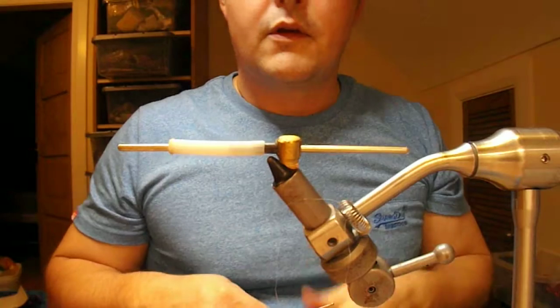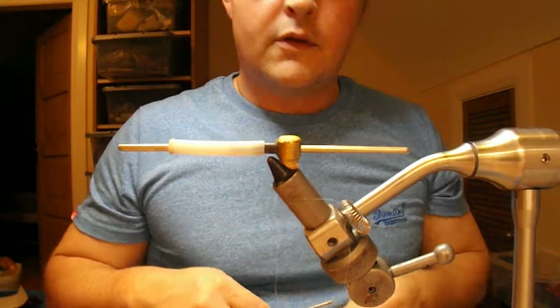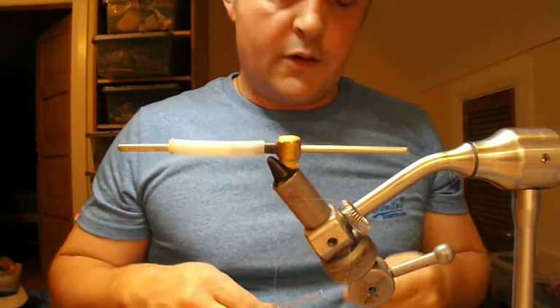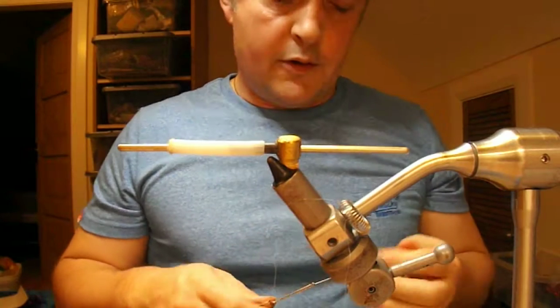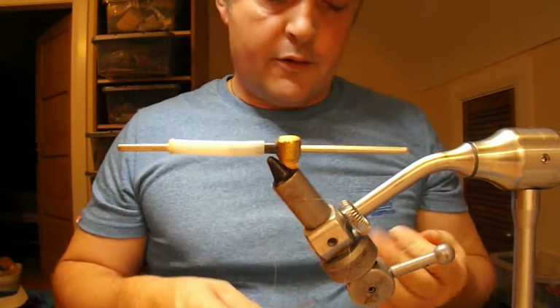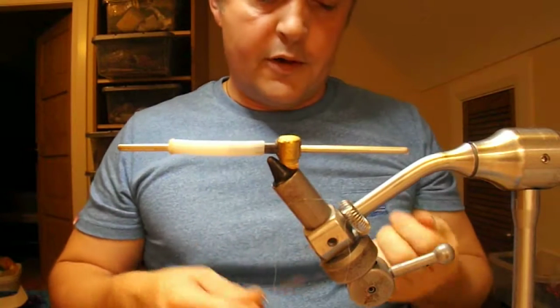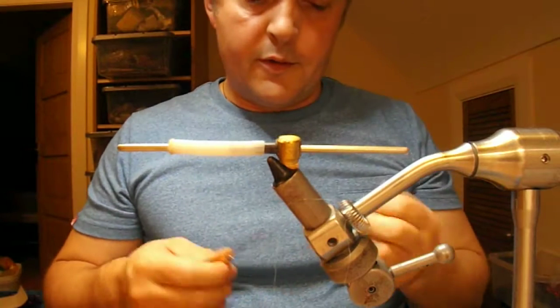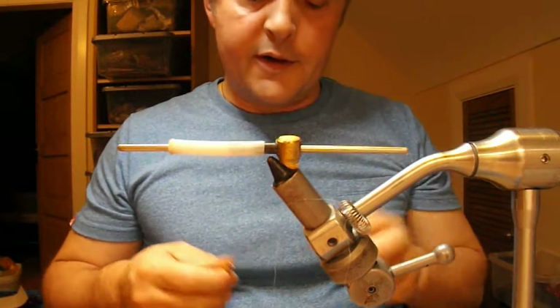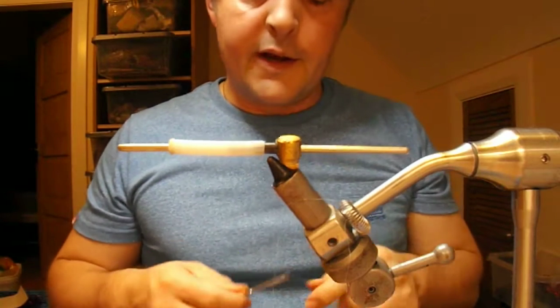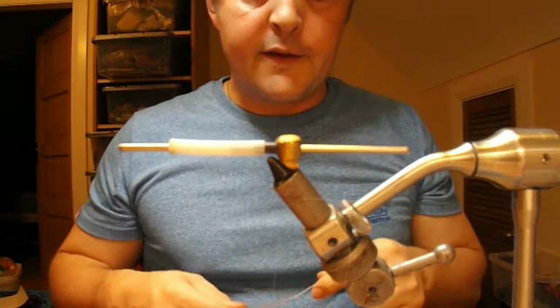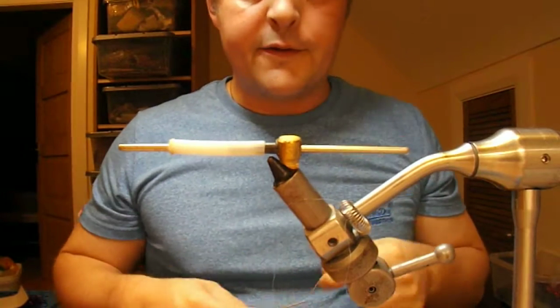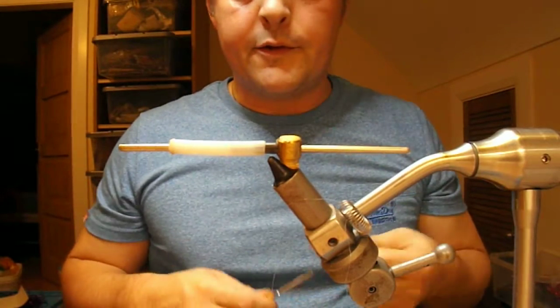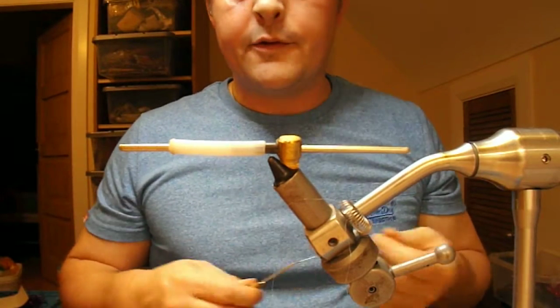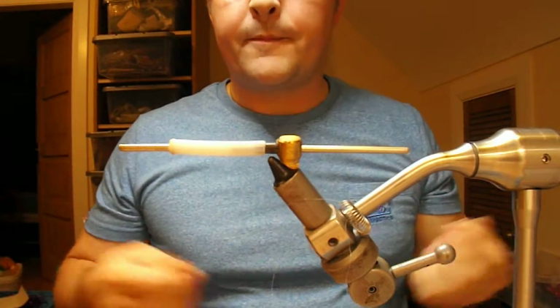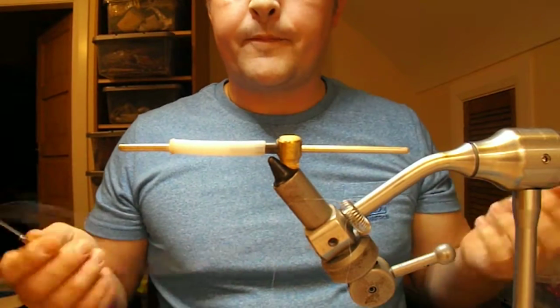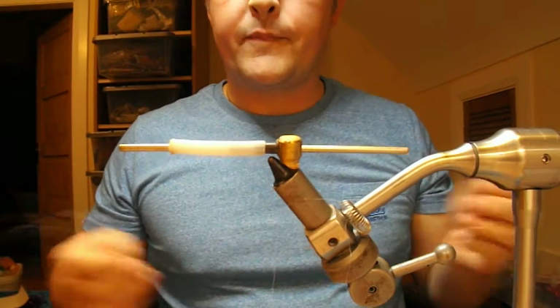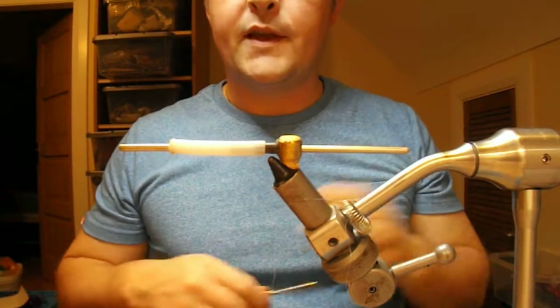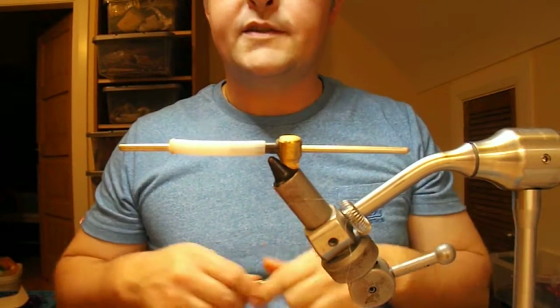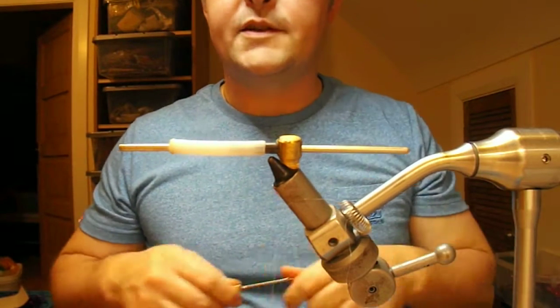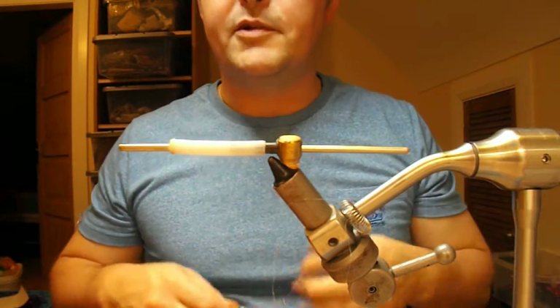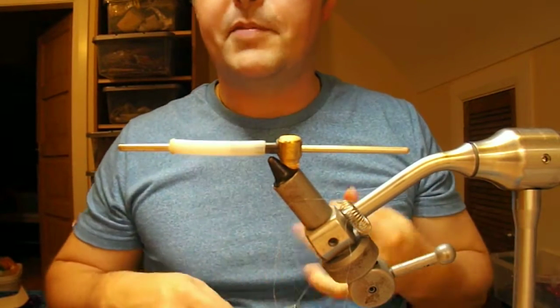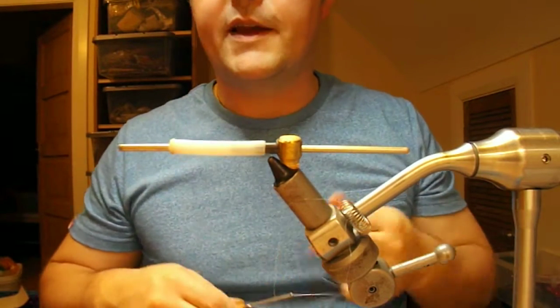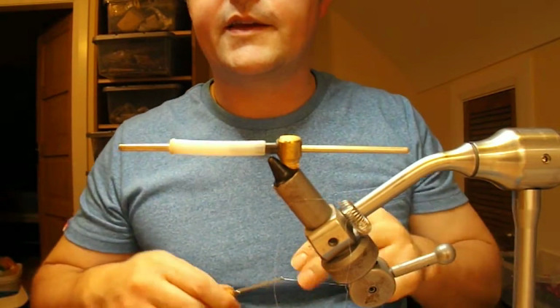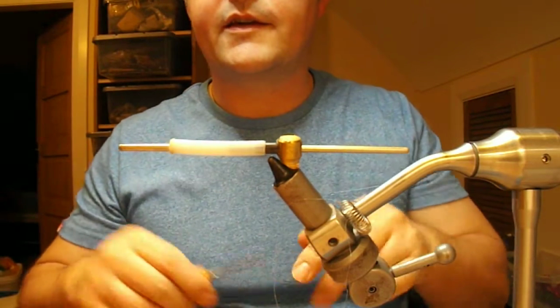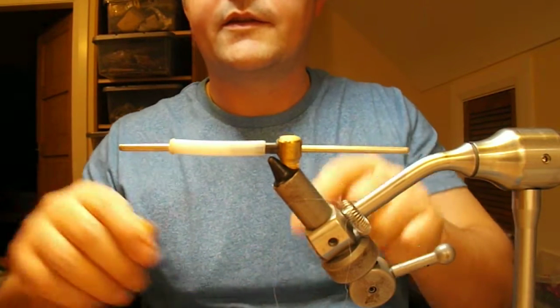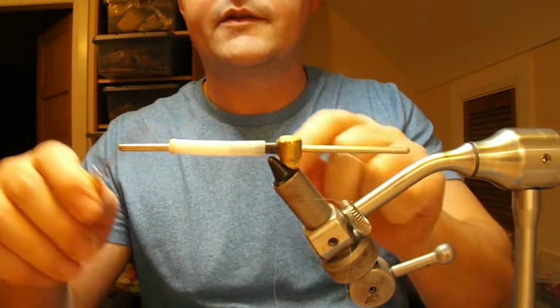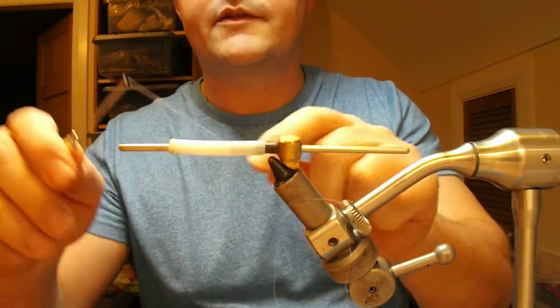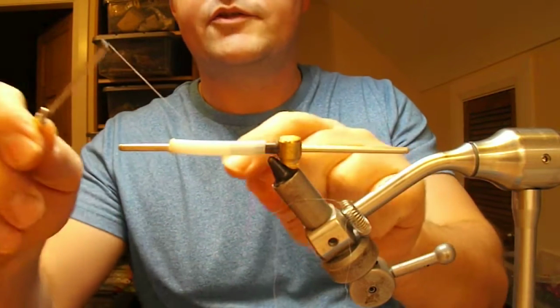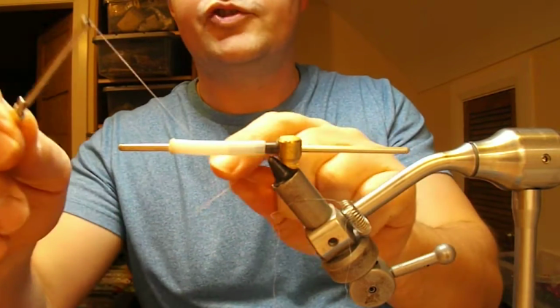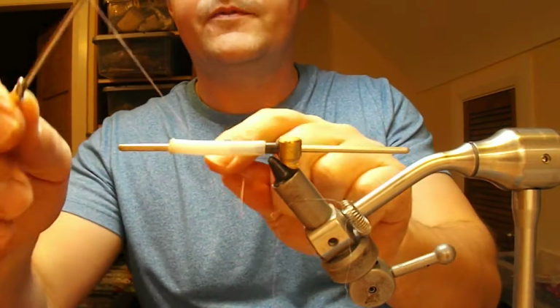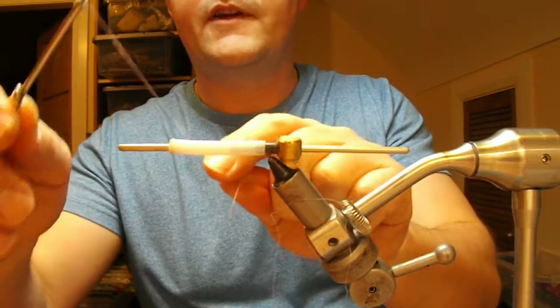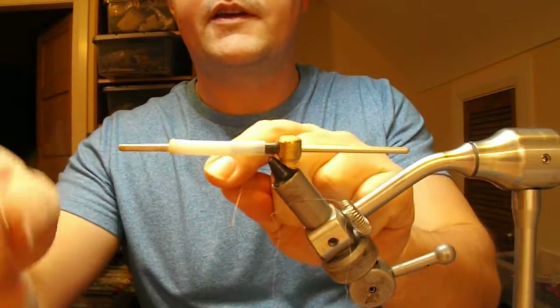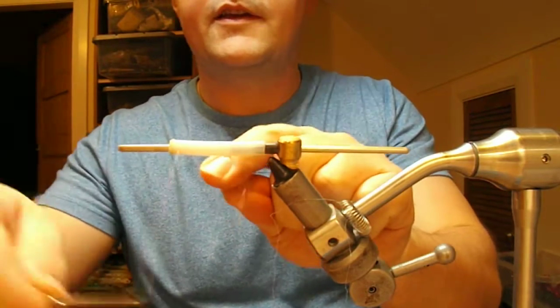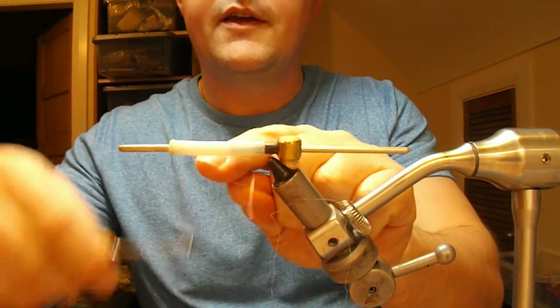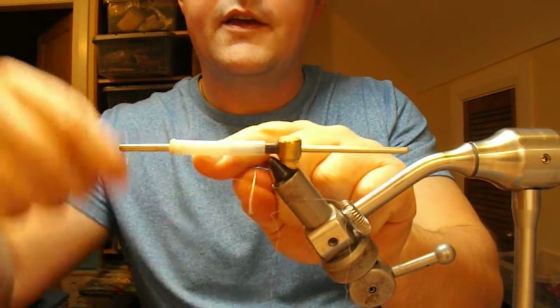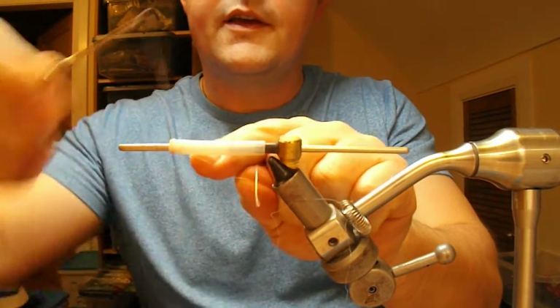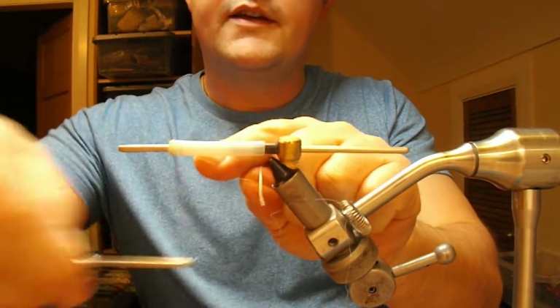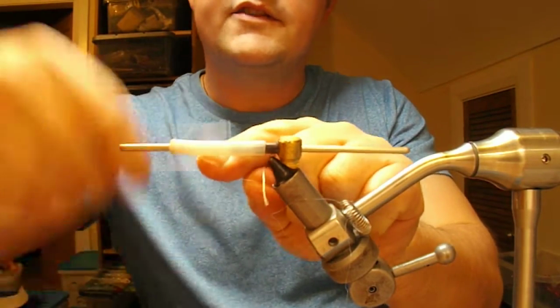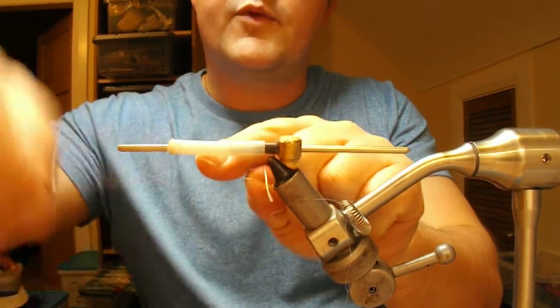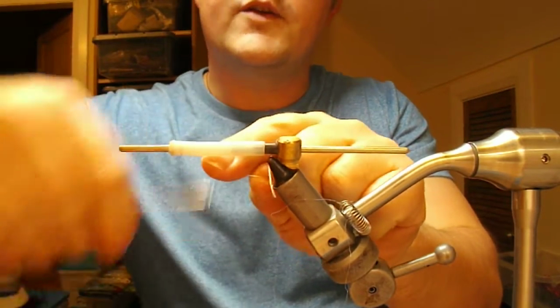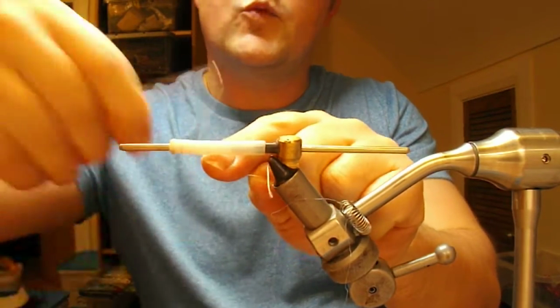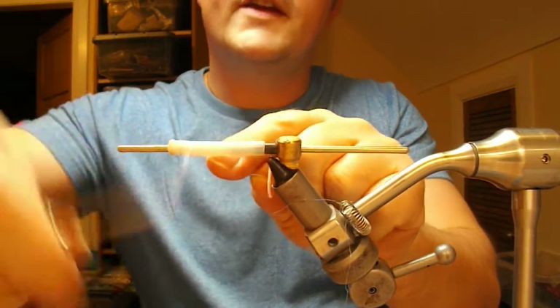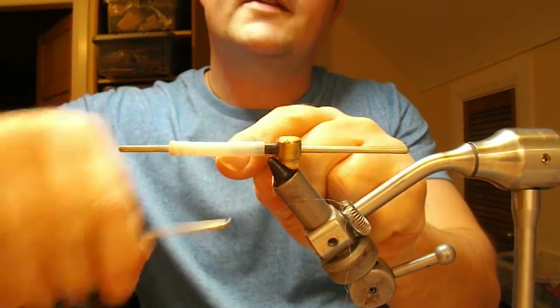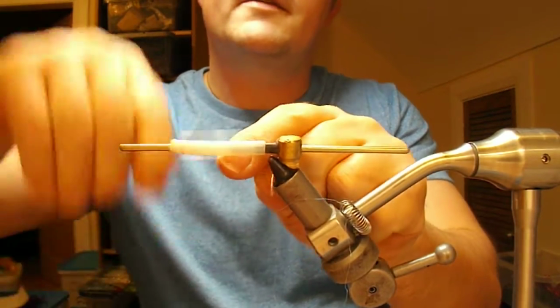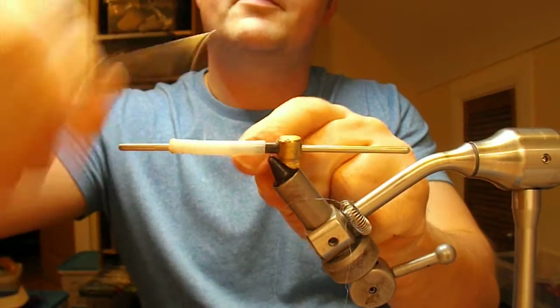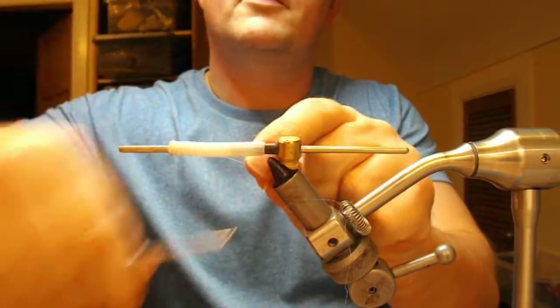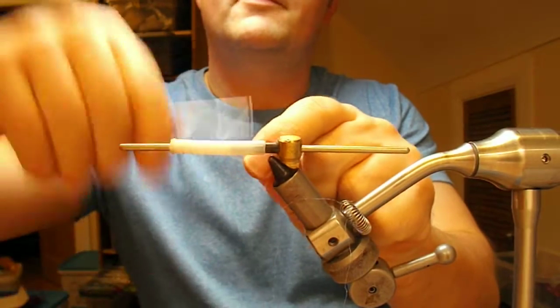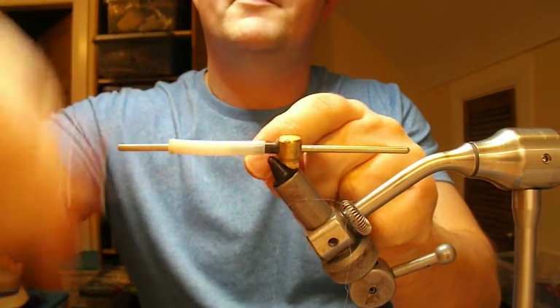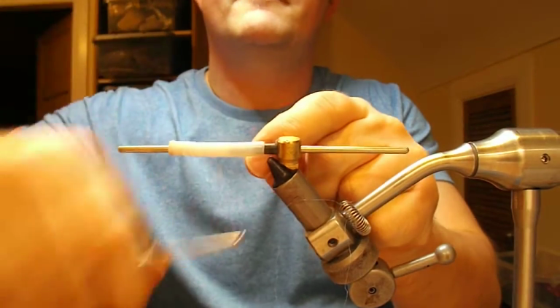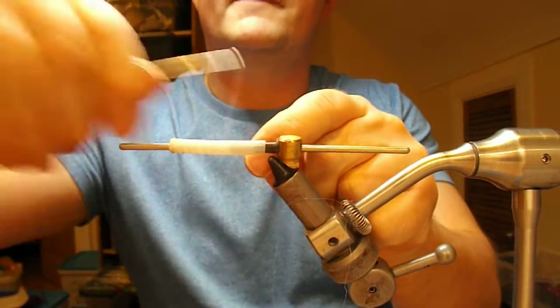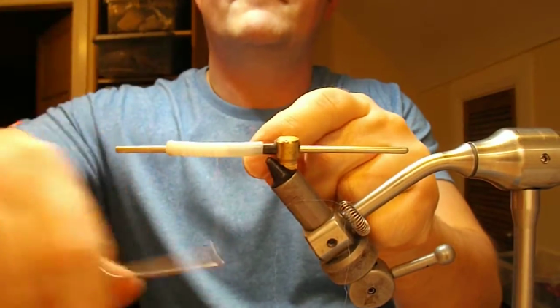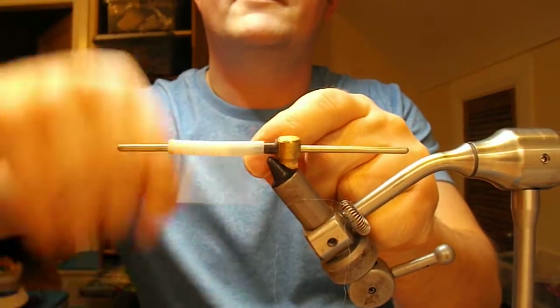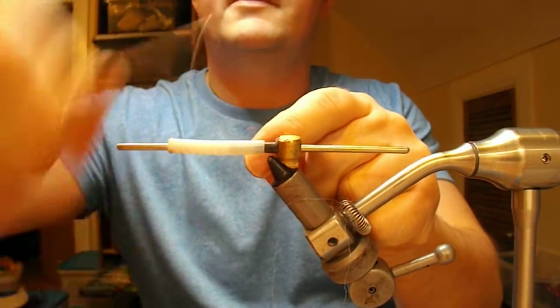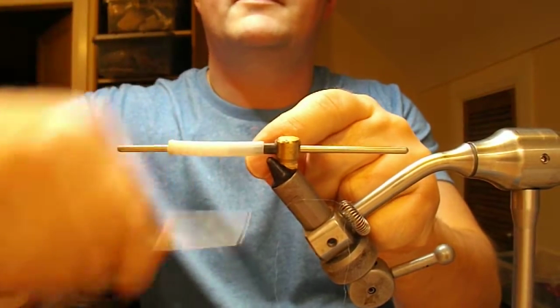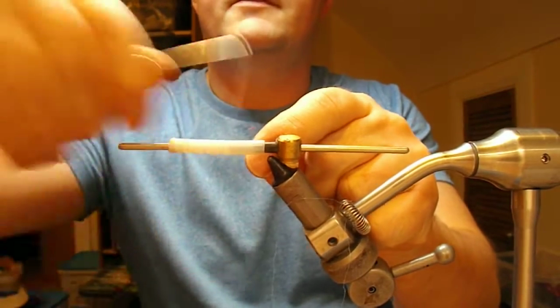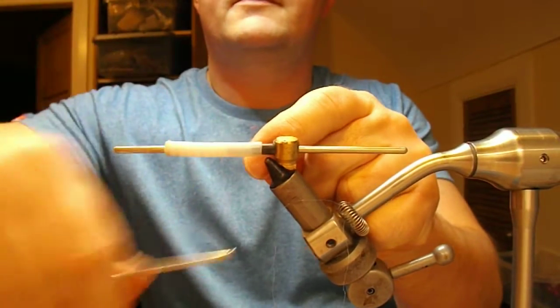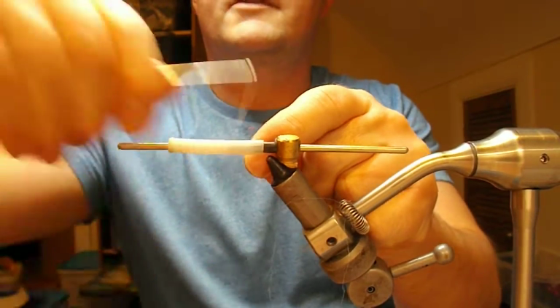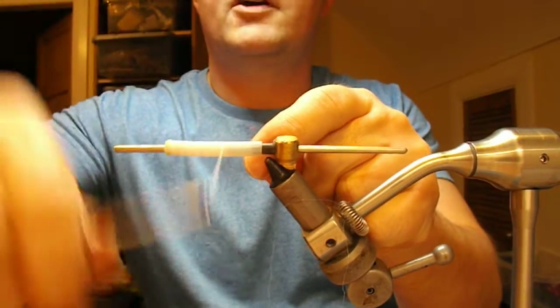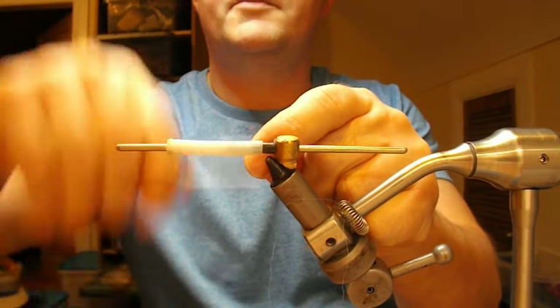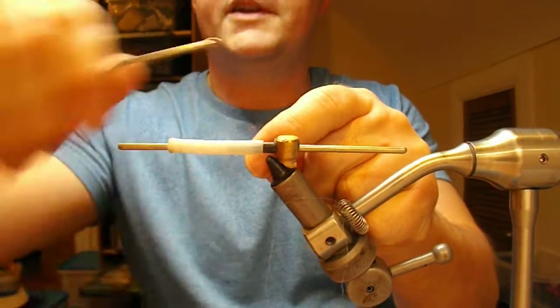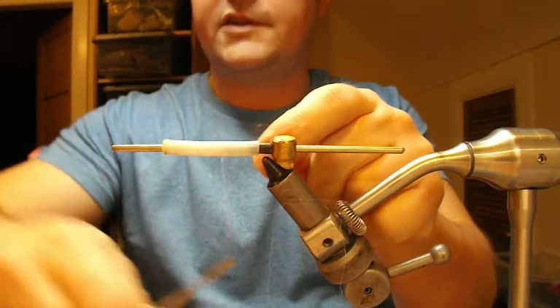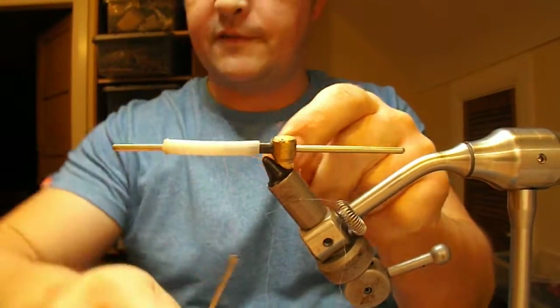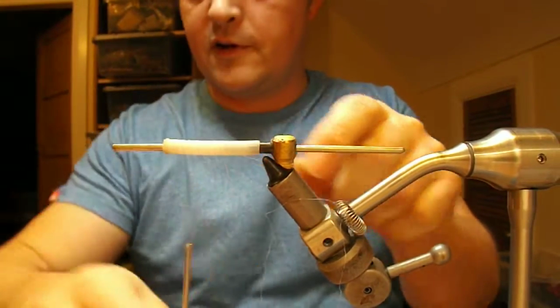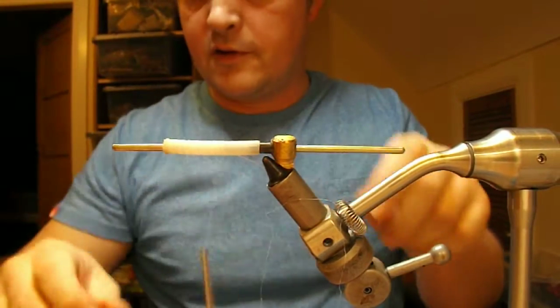I want to tie for you a simple pike tube fly. It's a red and white, probably my favourite combination of colors.